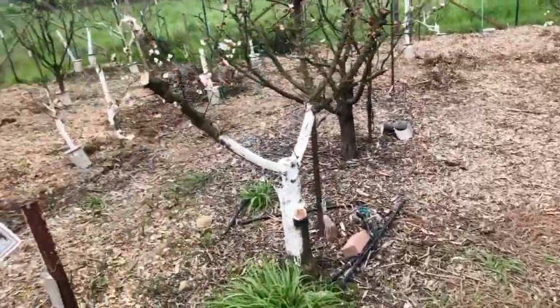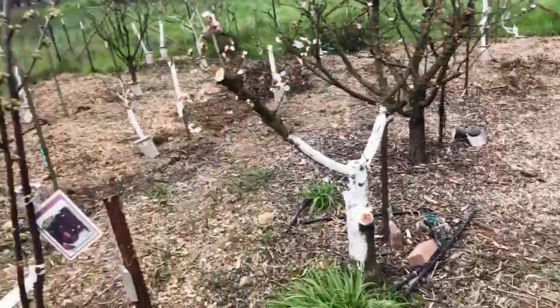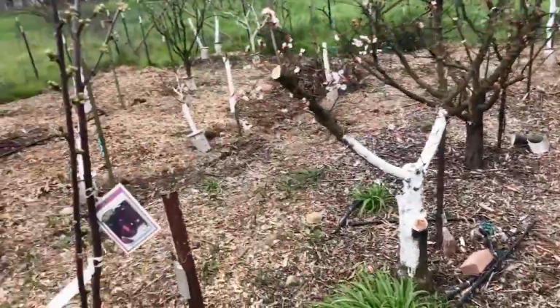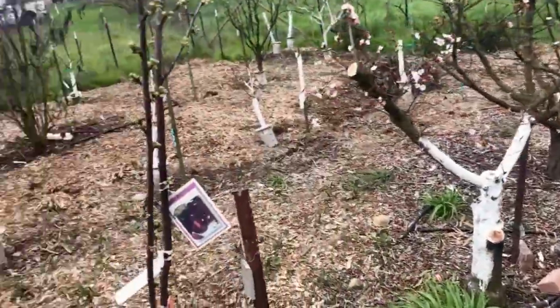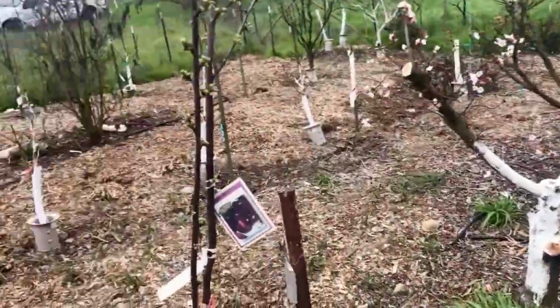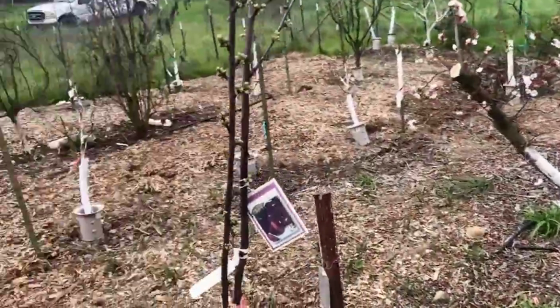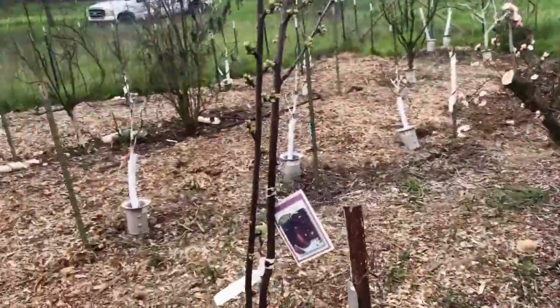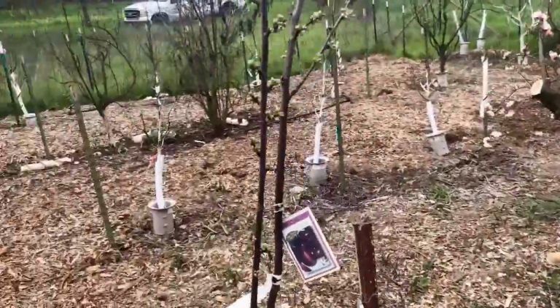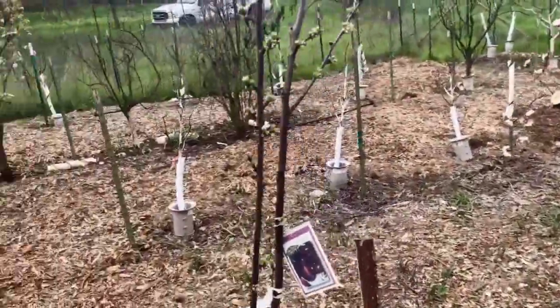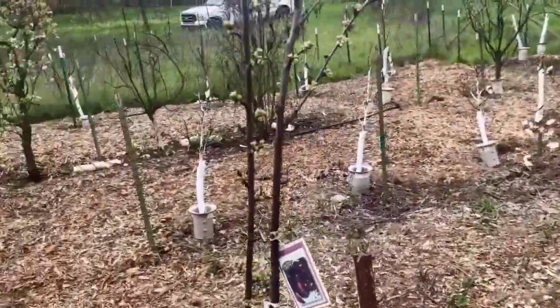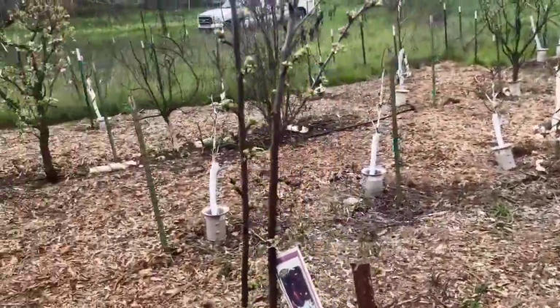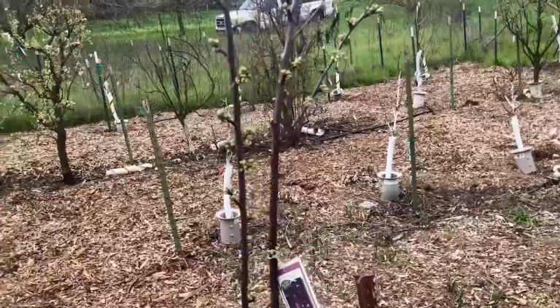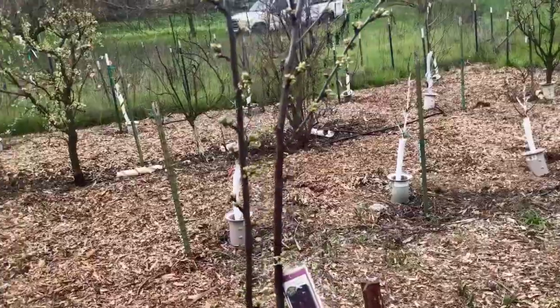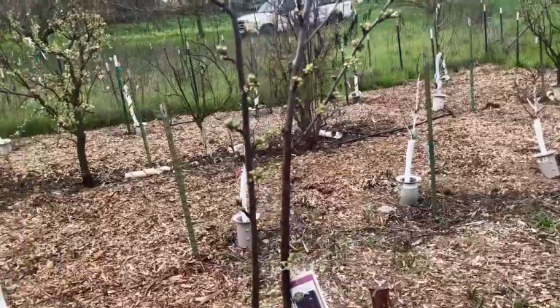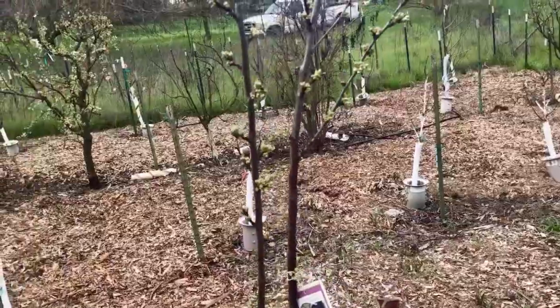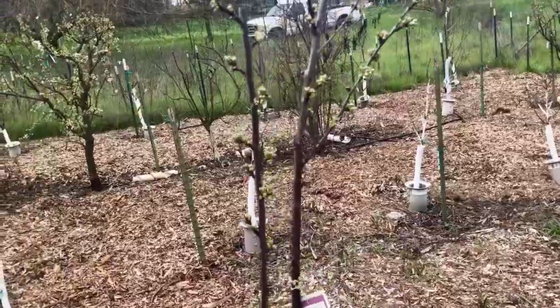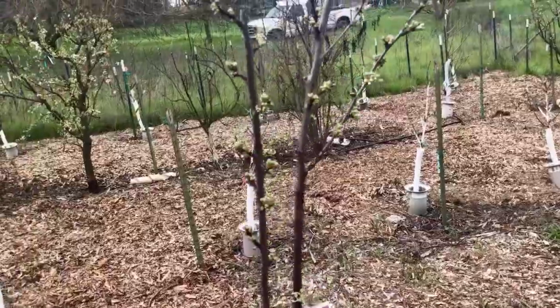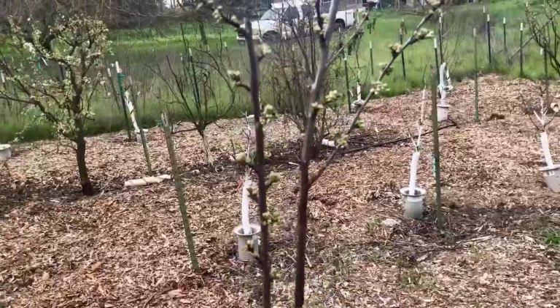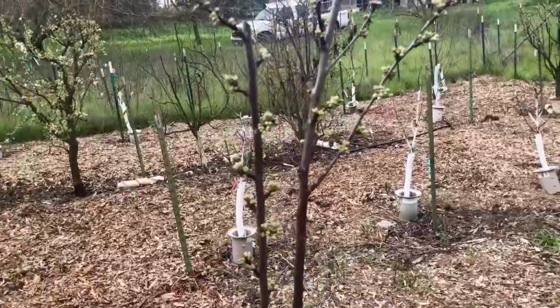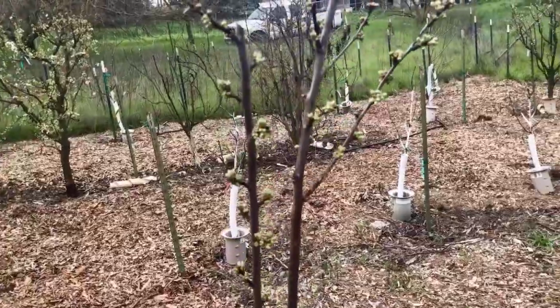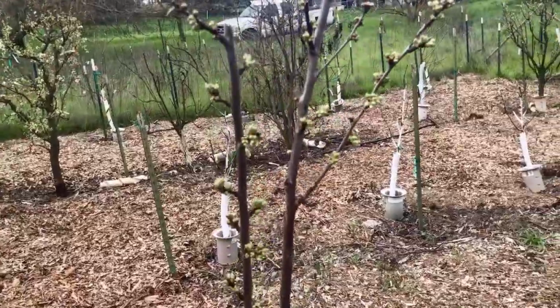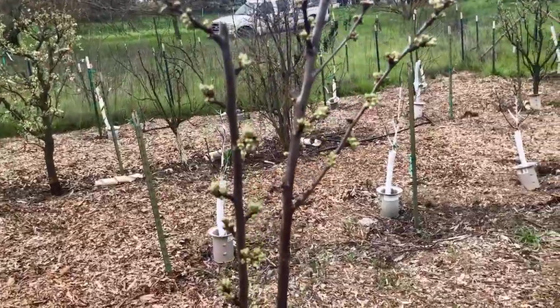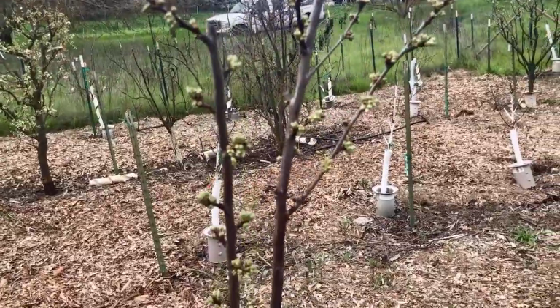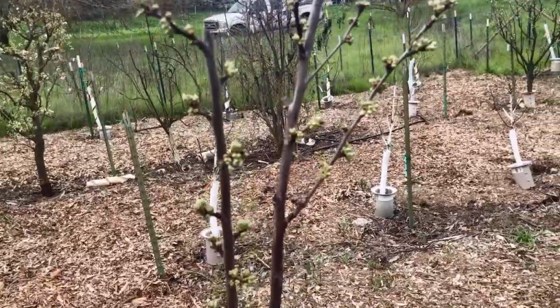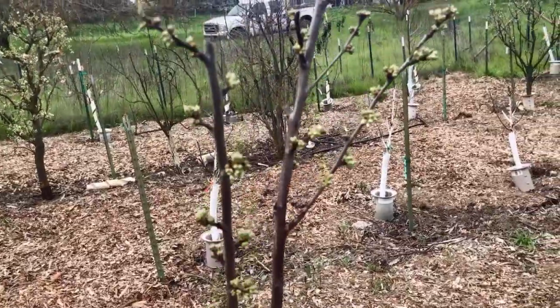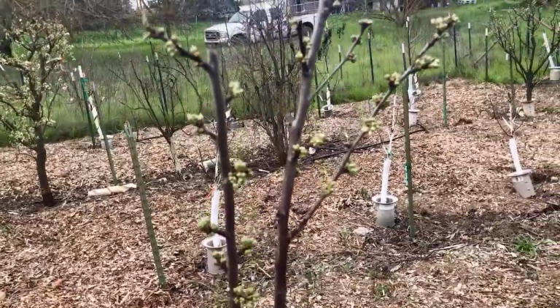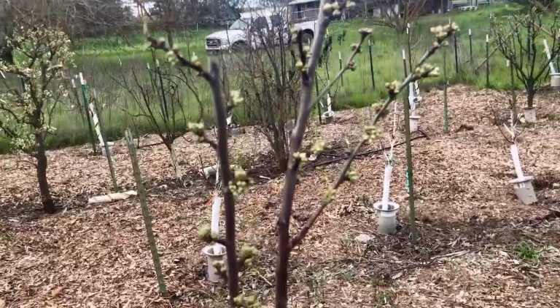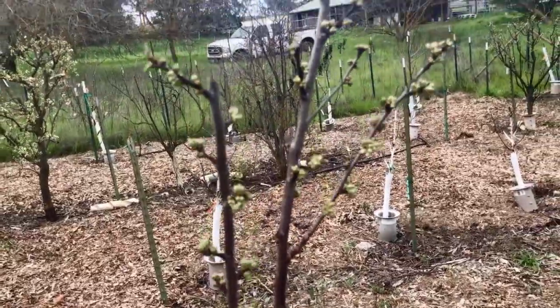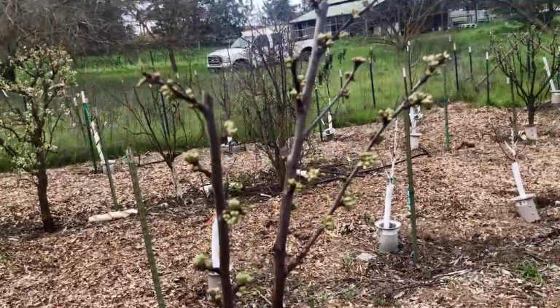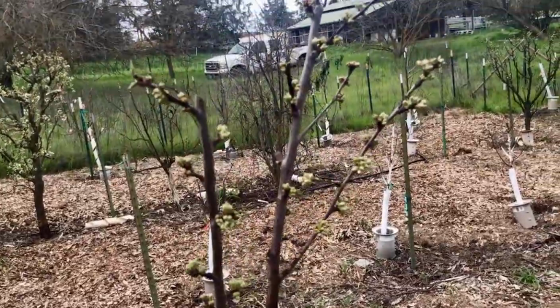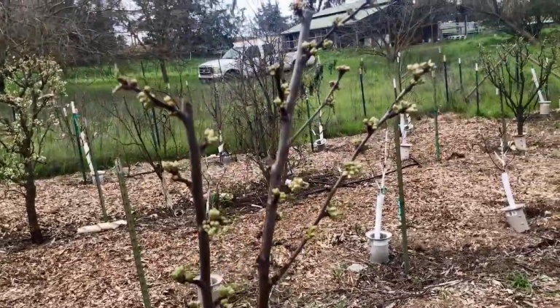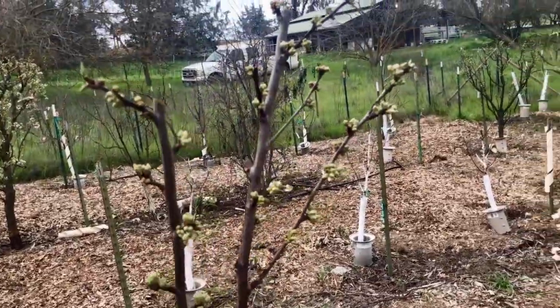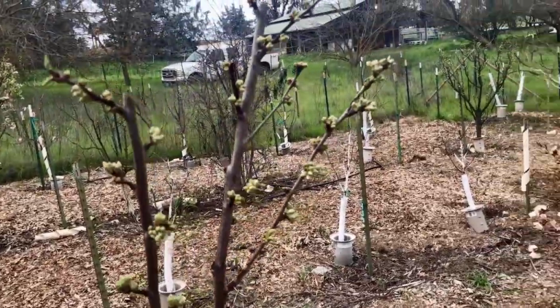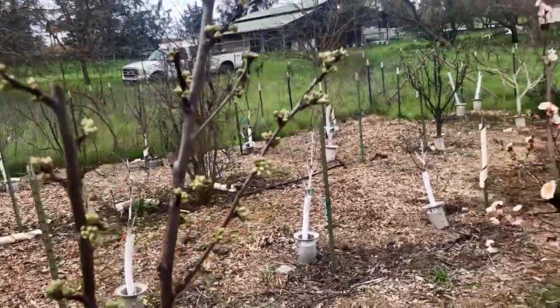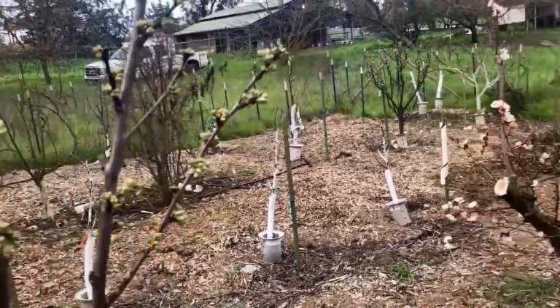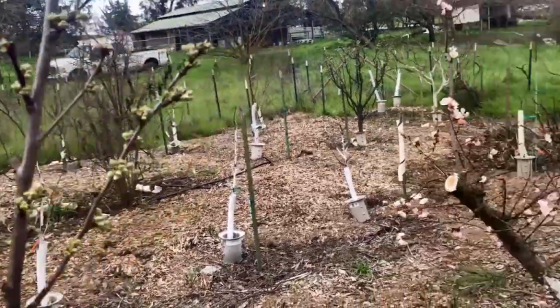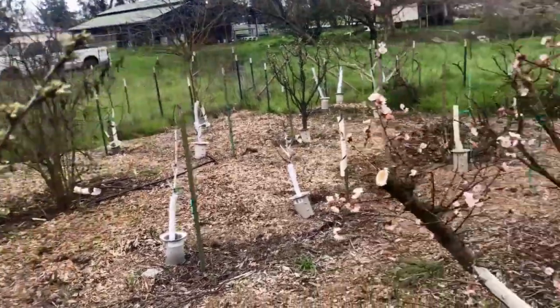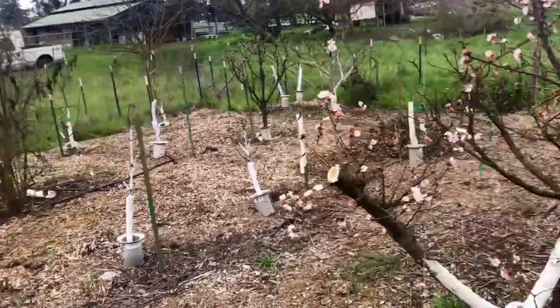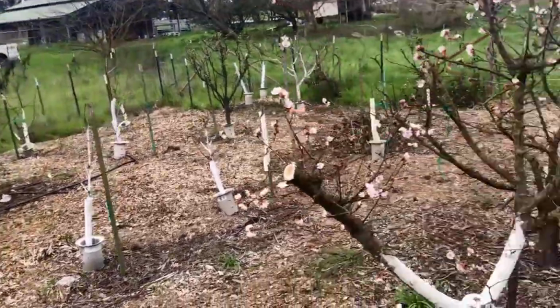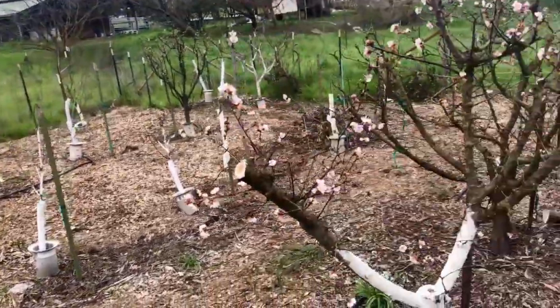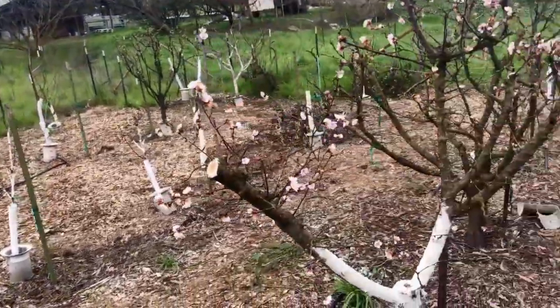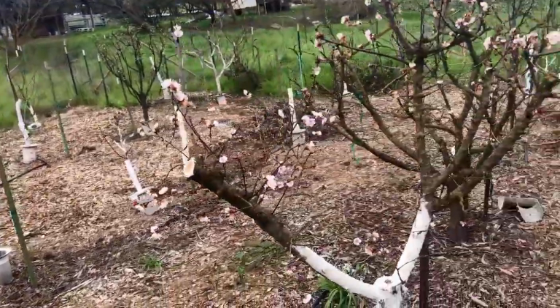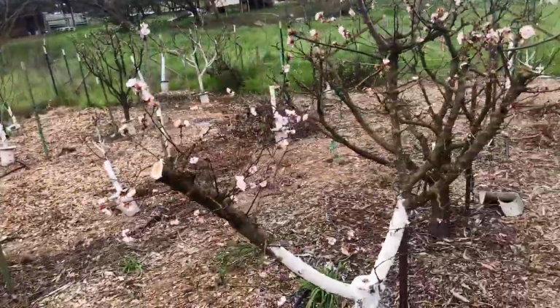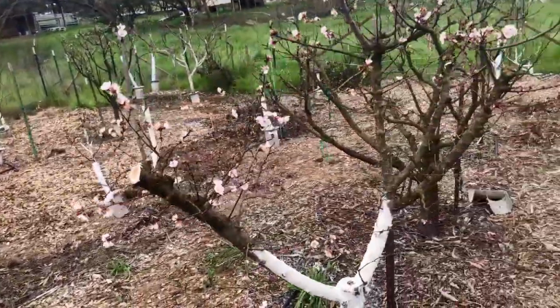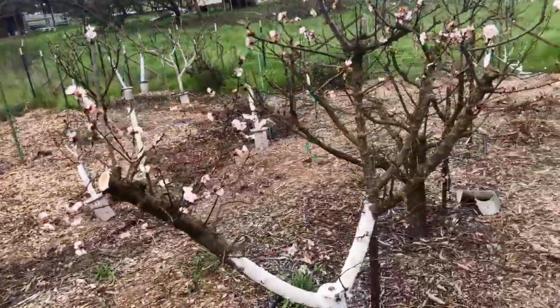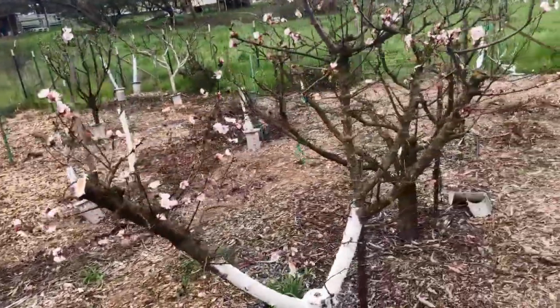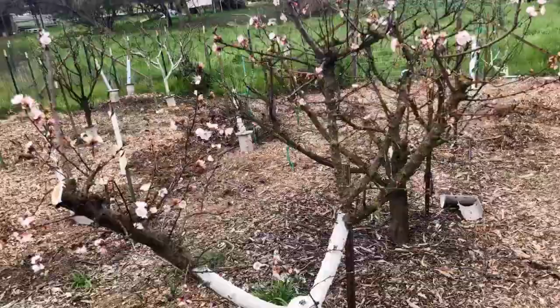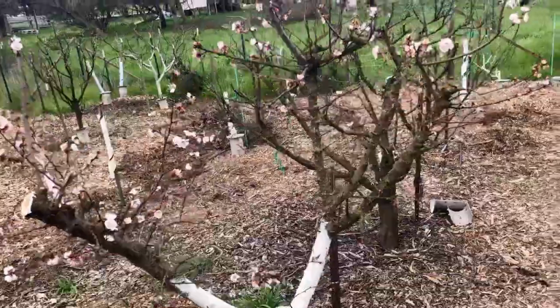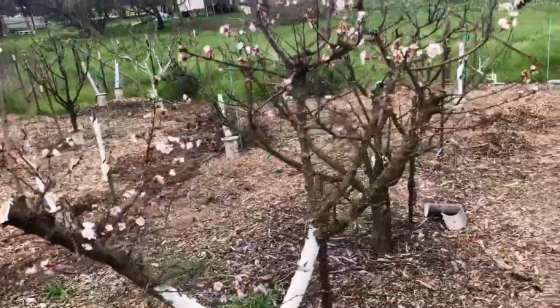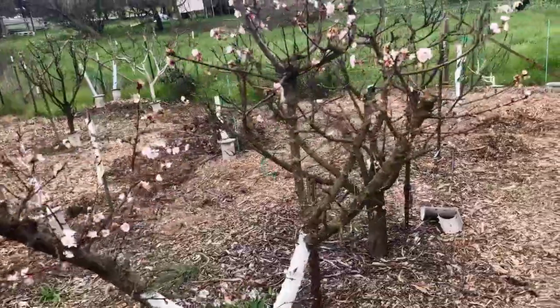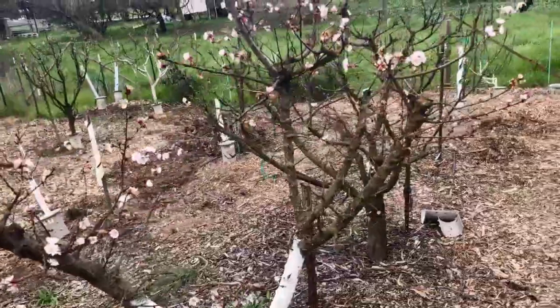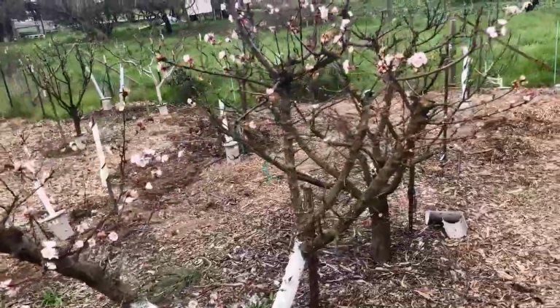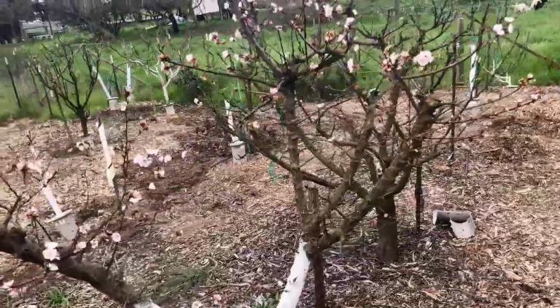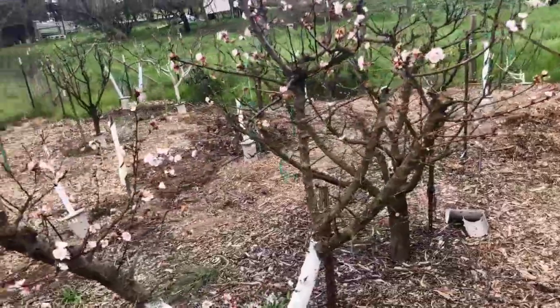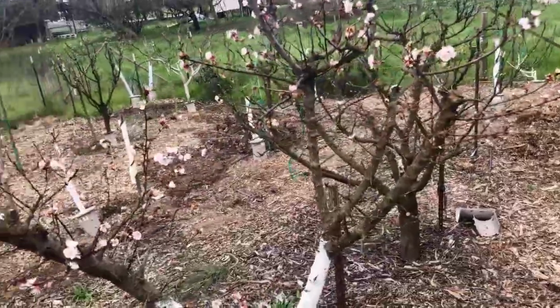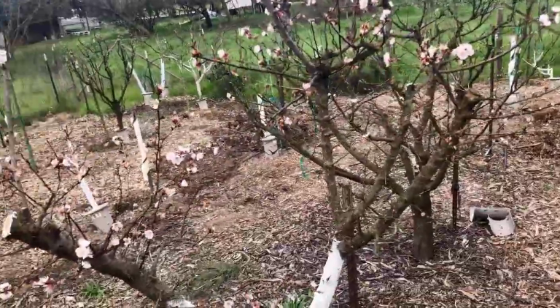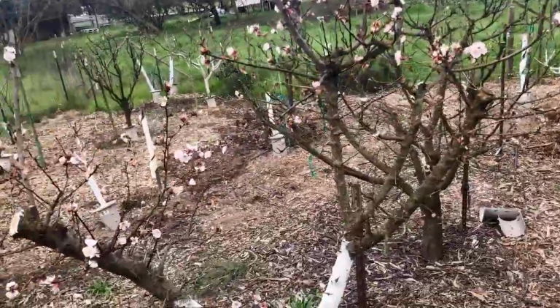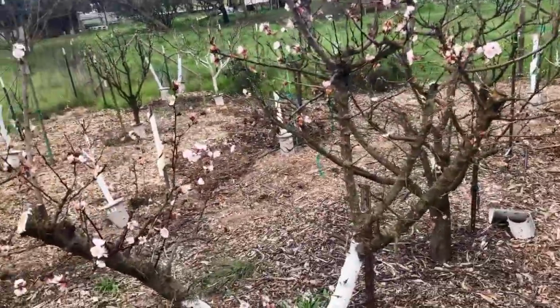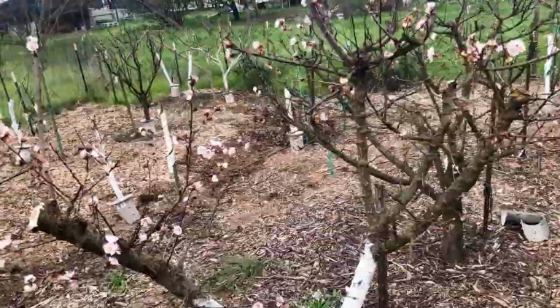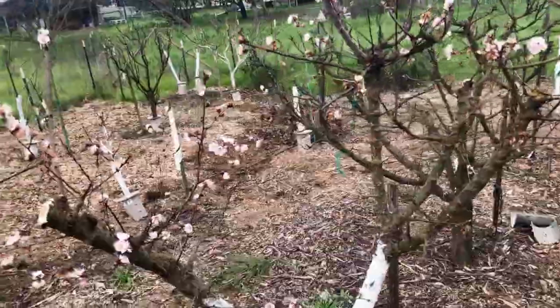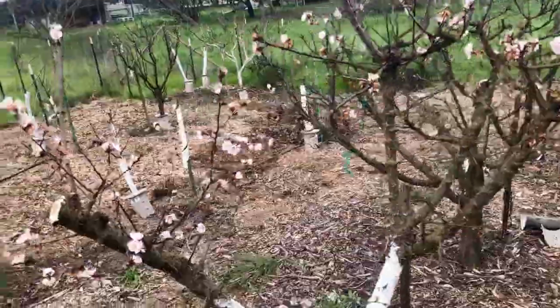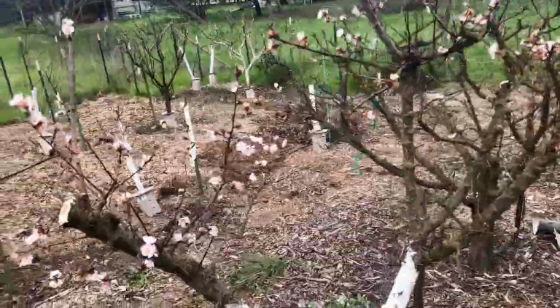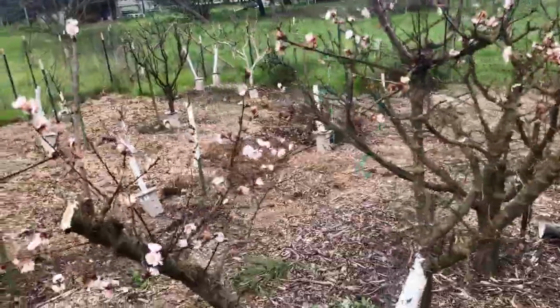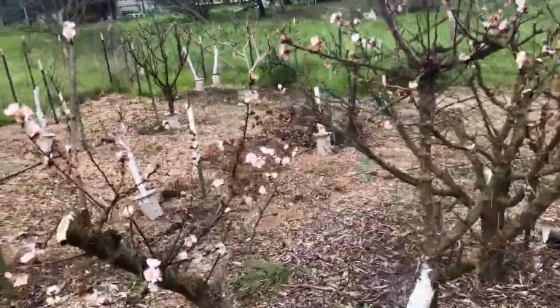Flavor King hasn't started yet. This is a new tree I just planted — I had to replace my old Flavor King because it had severe canker.